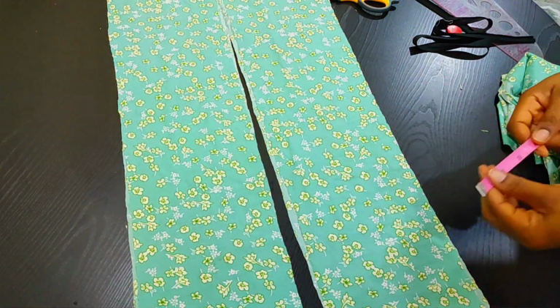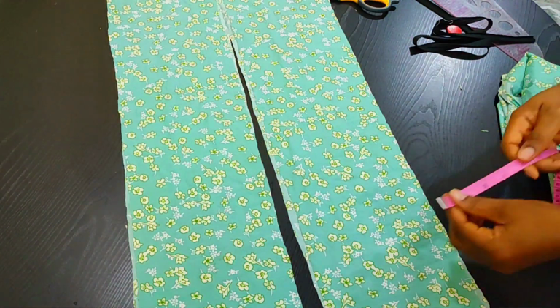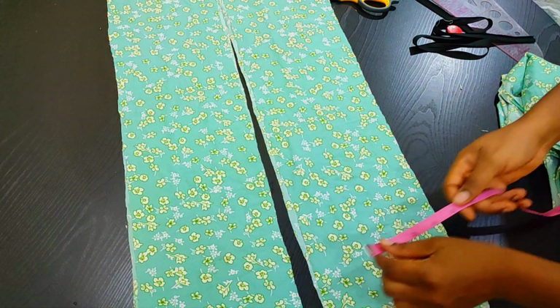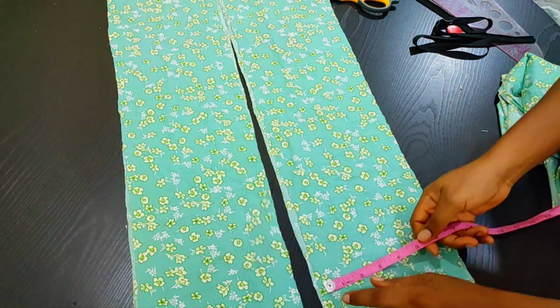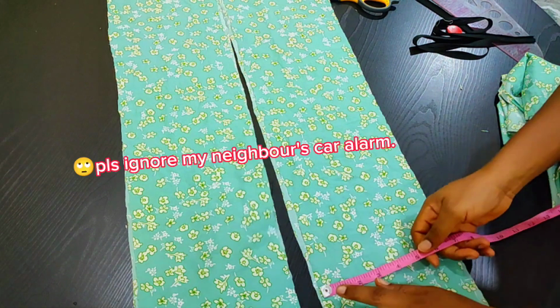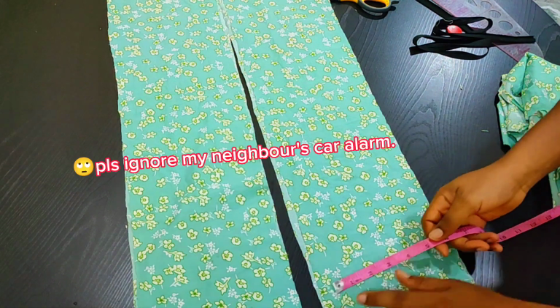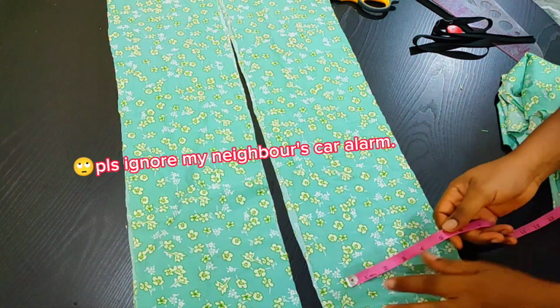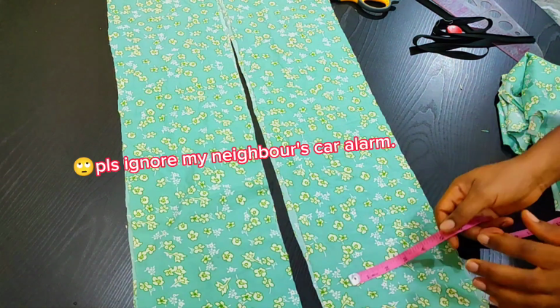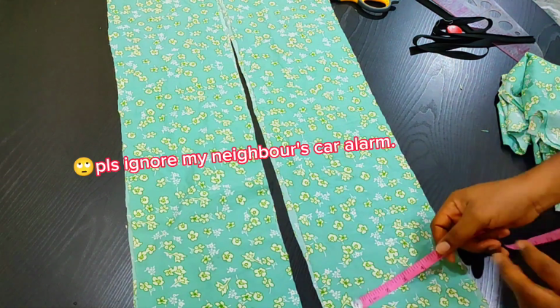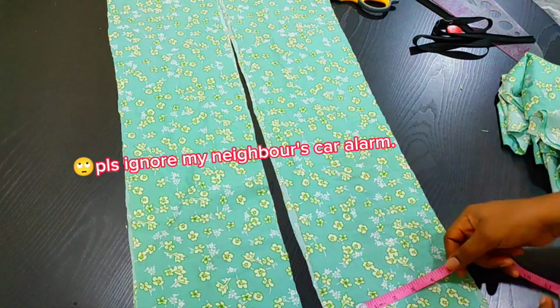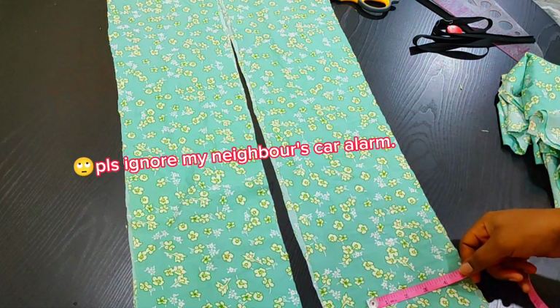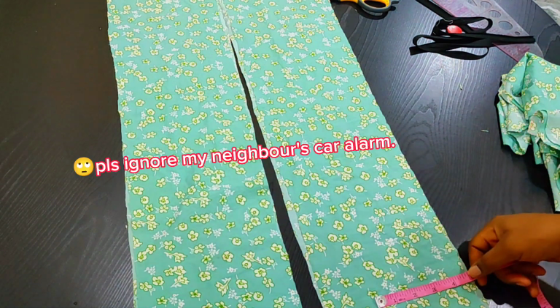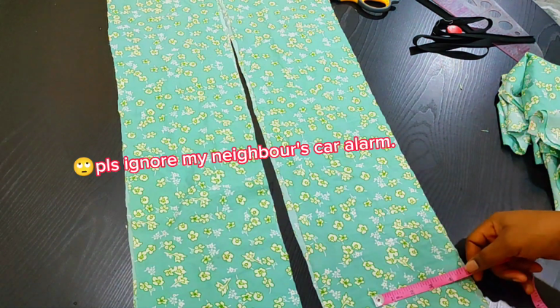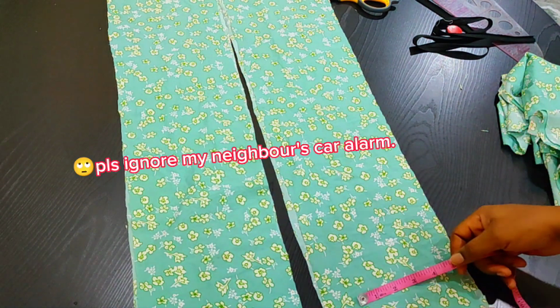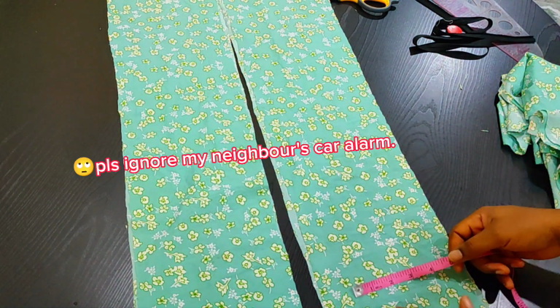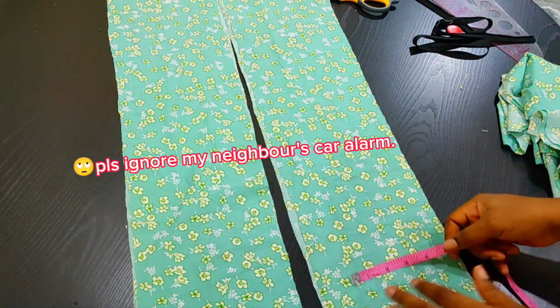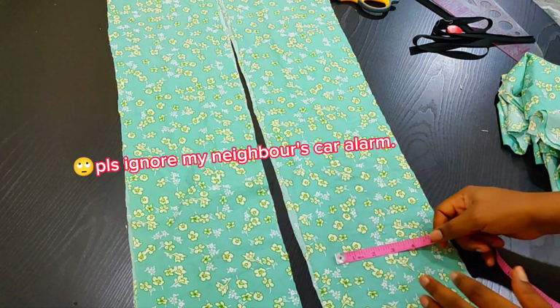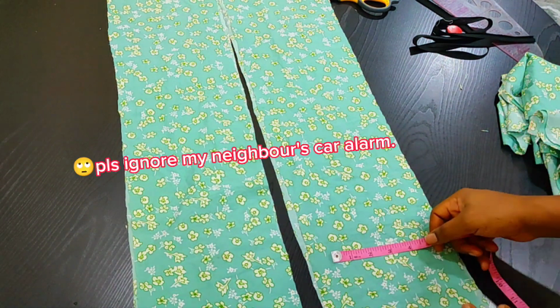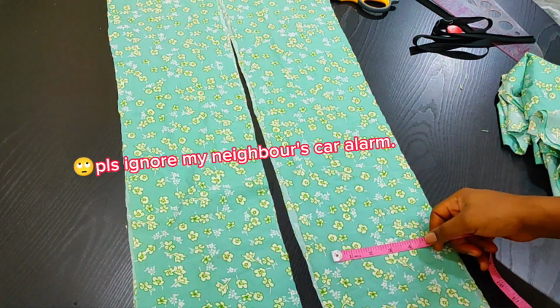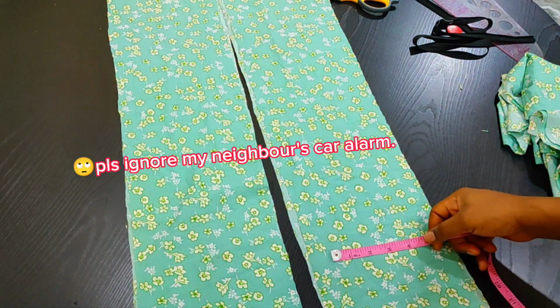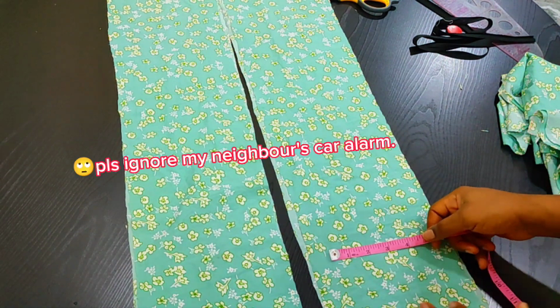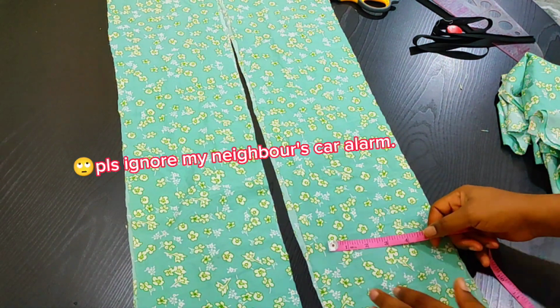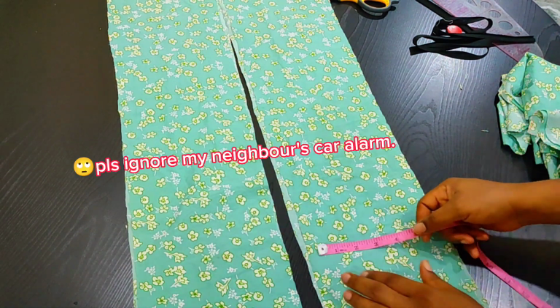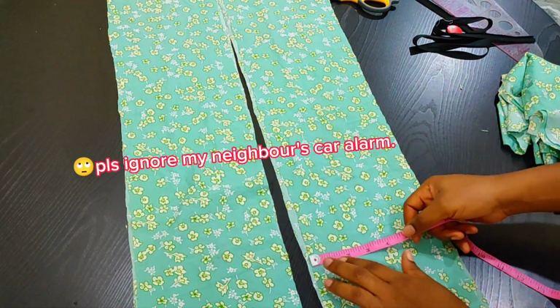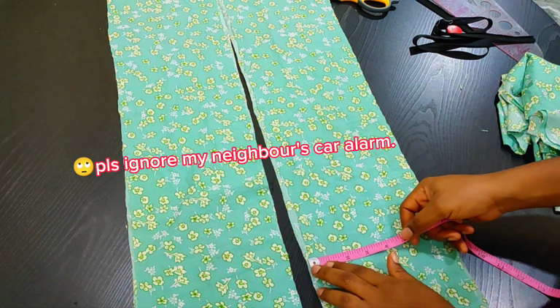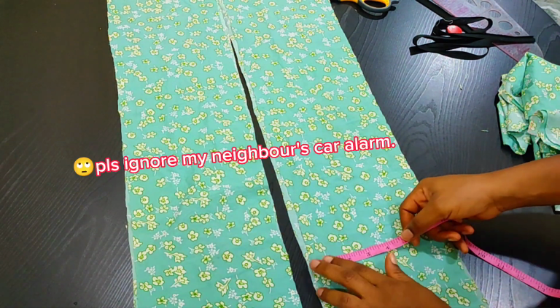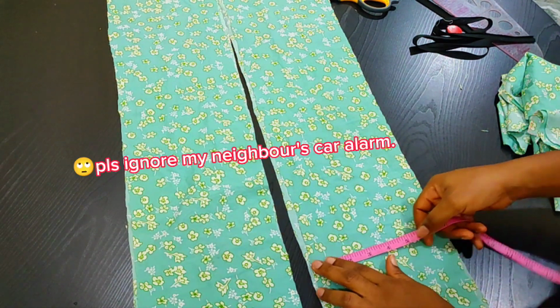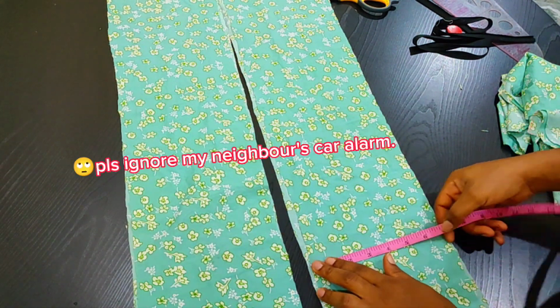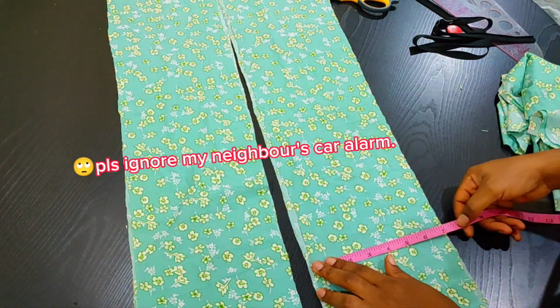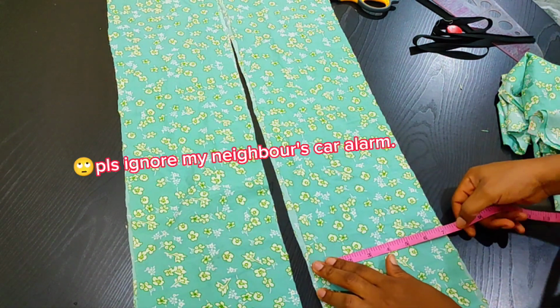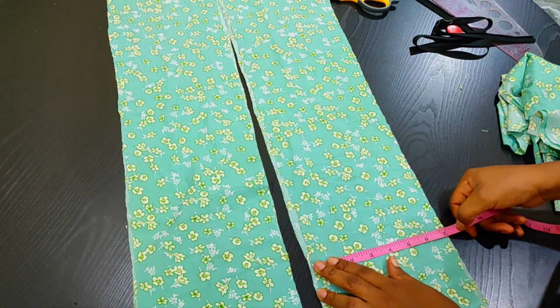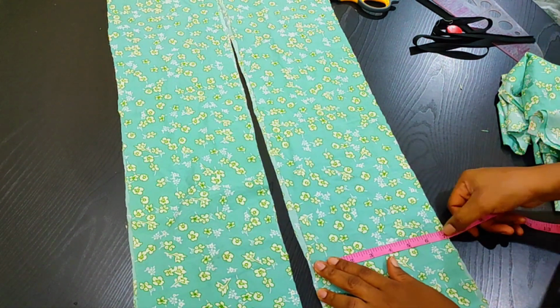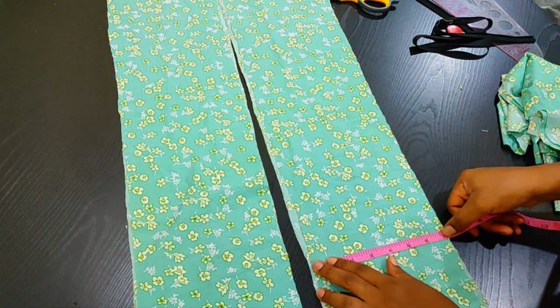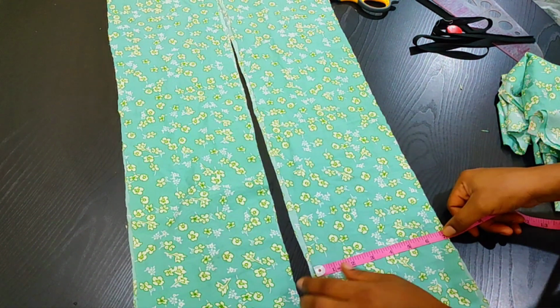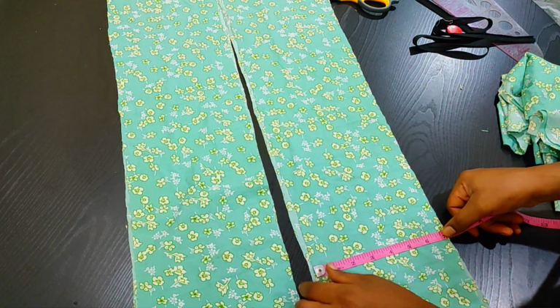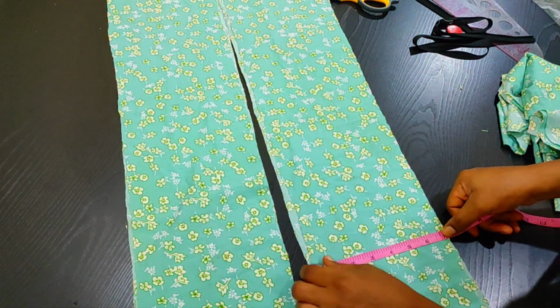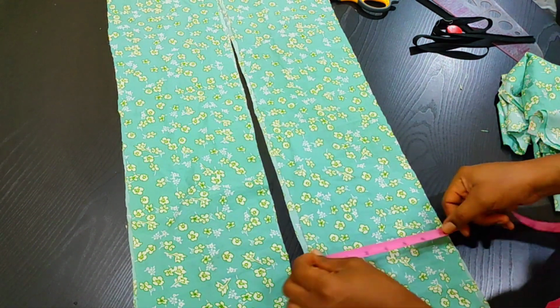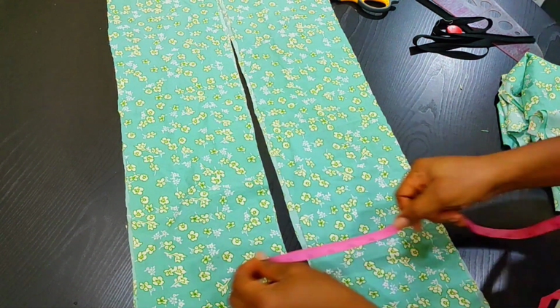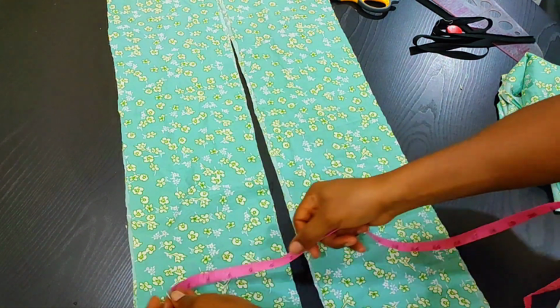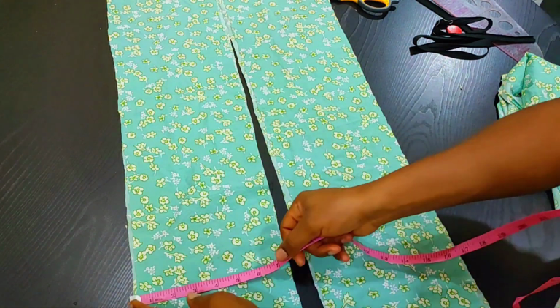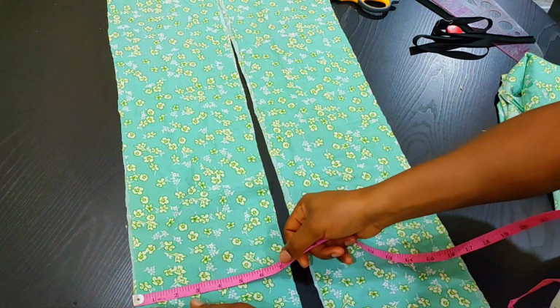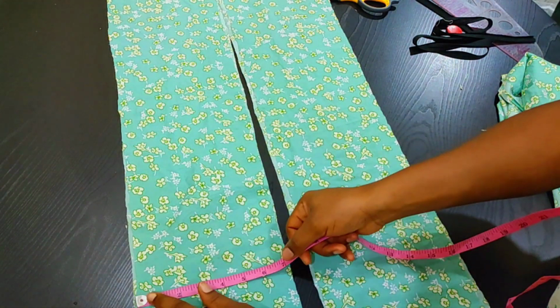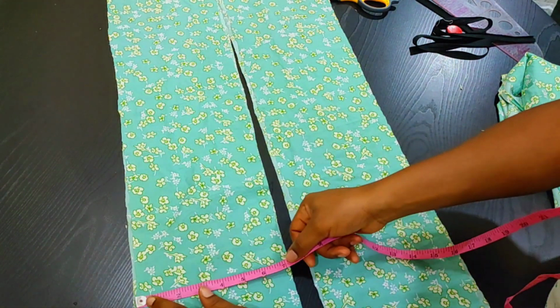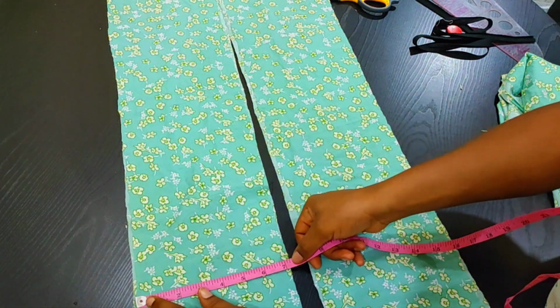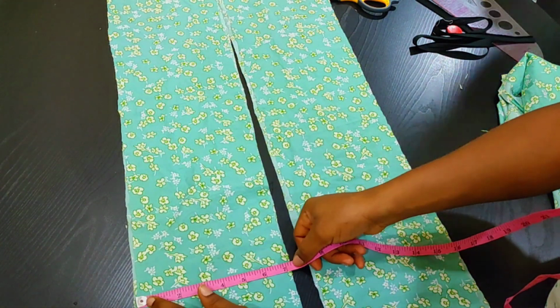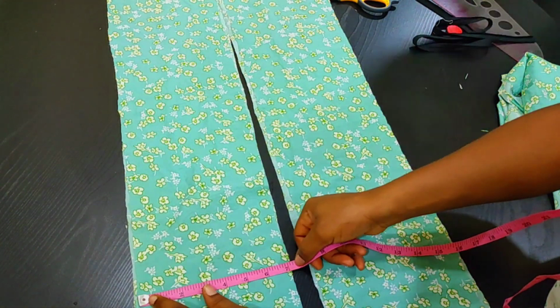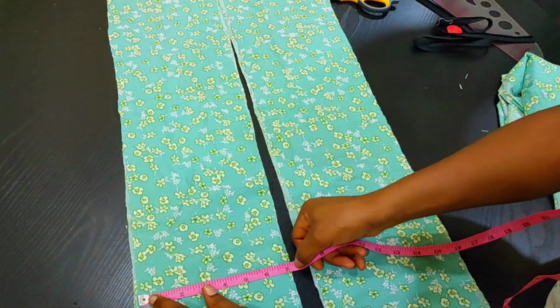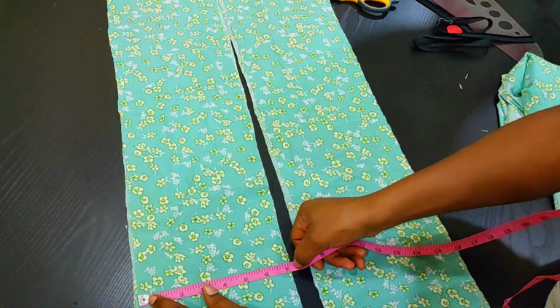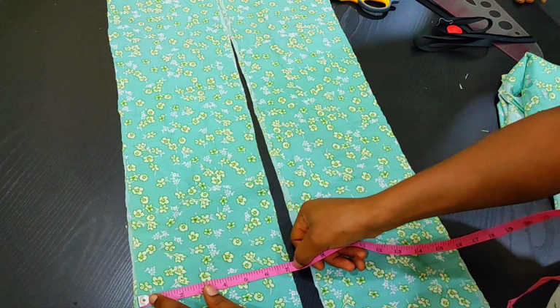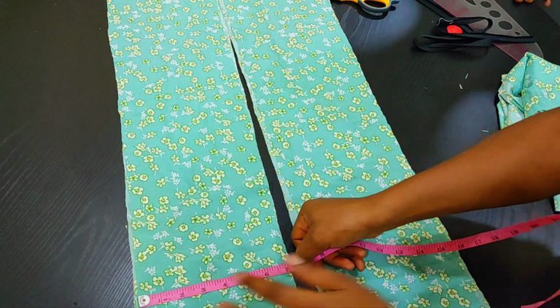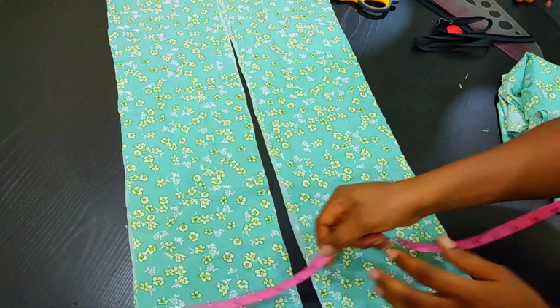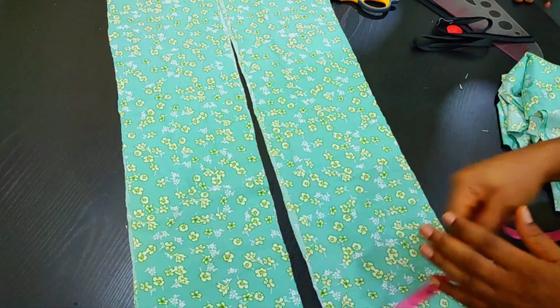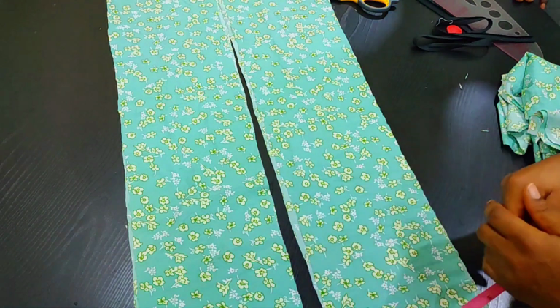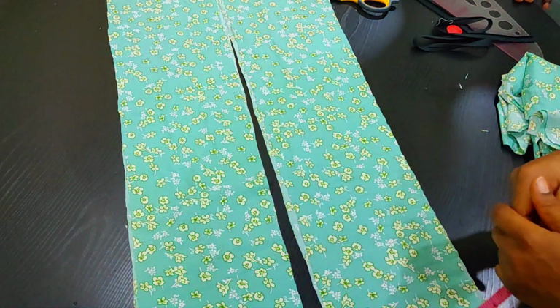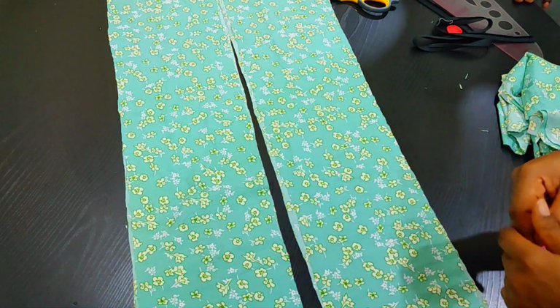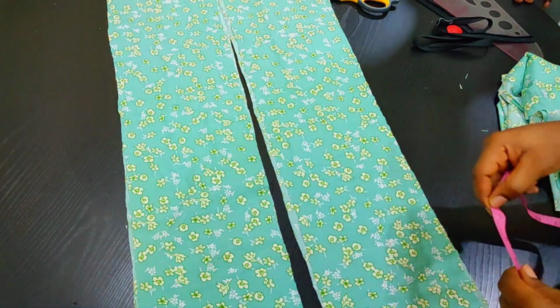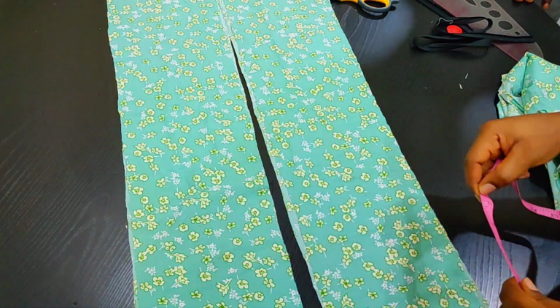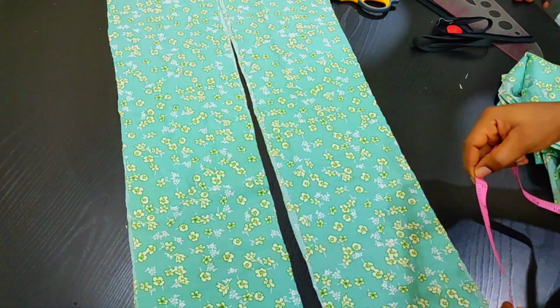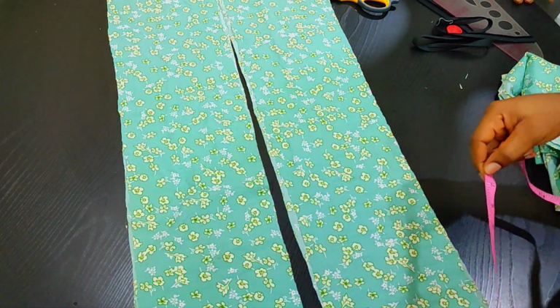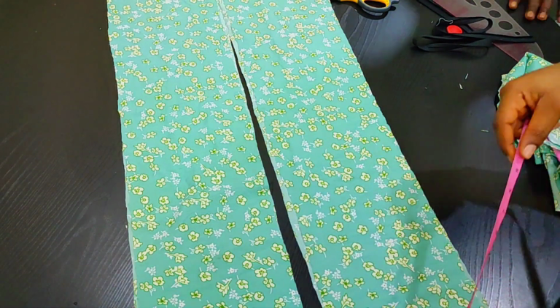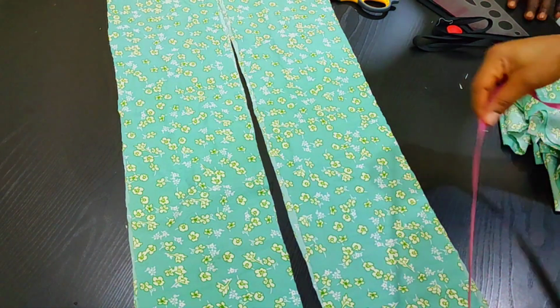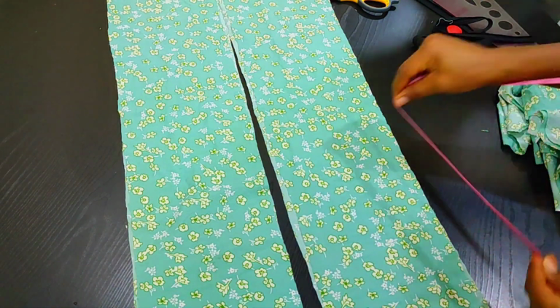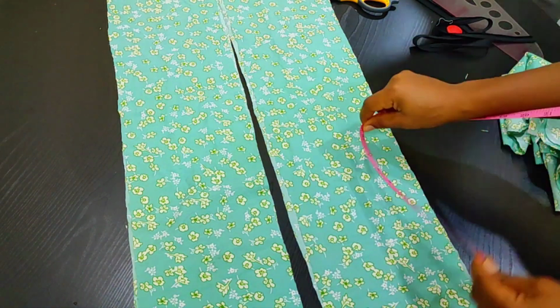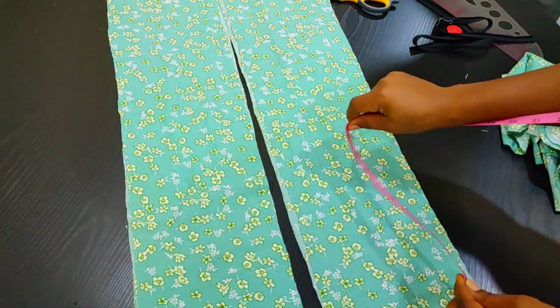The length of these layer pieces is 8 inches while the width is 36 inches.